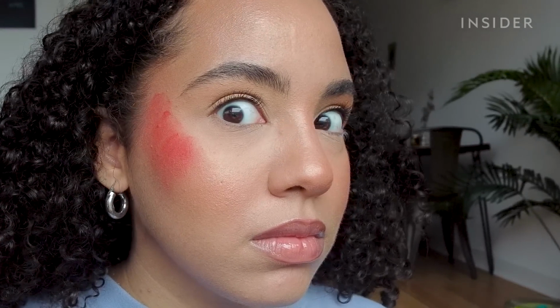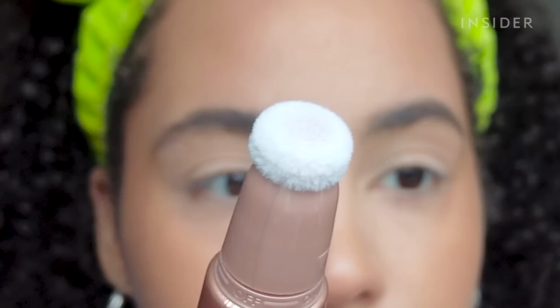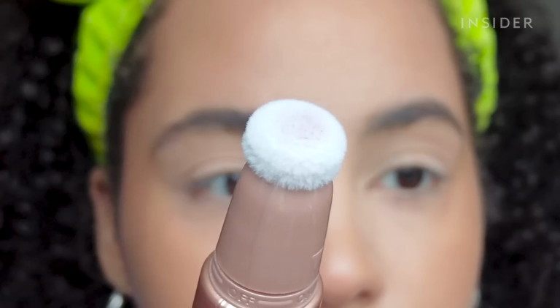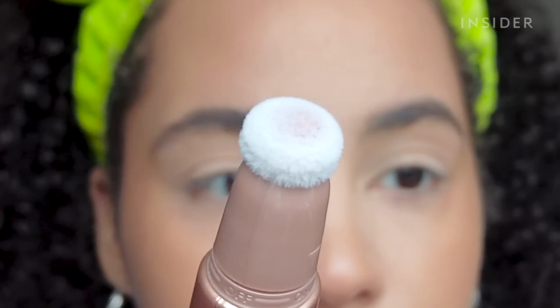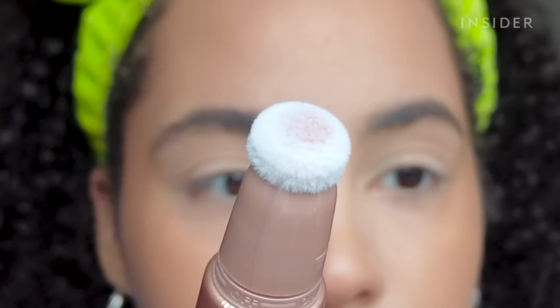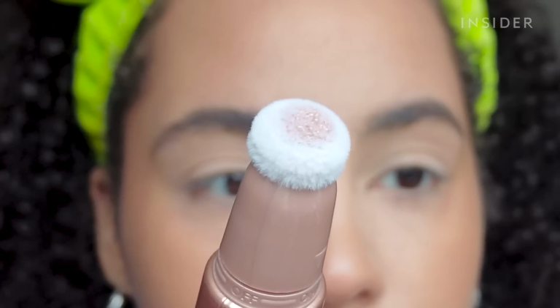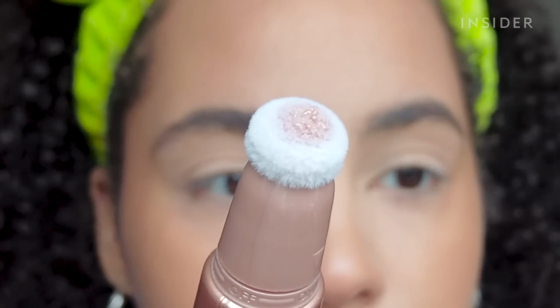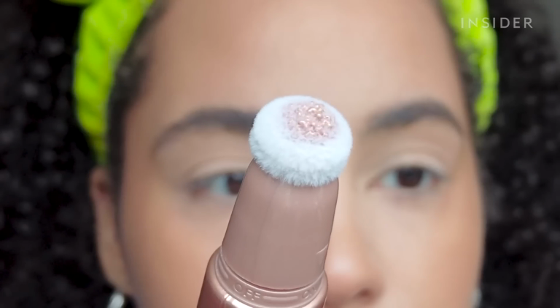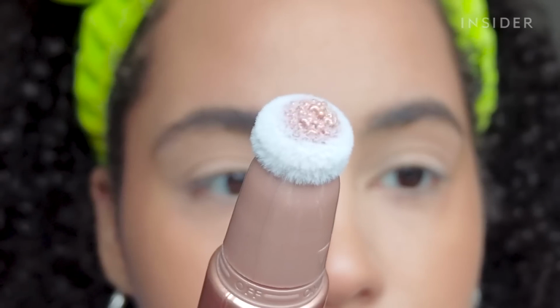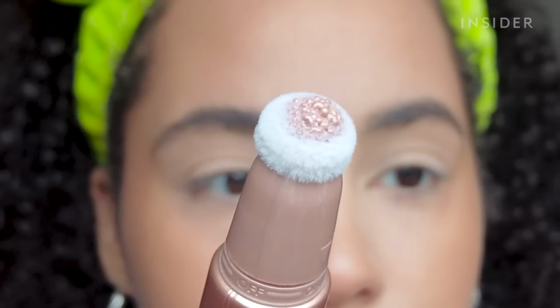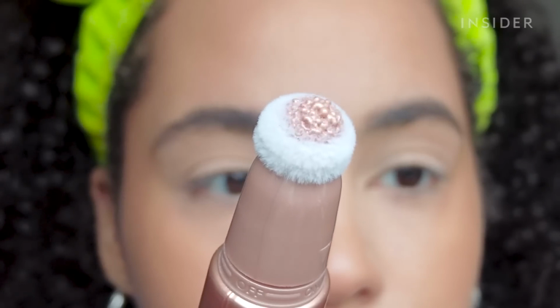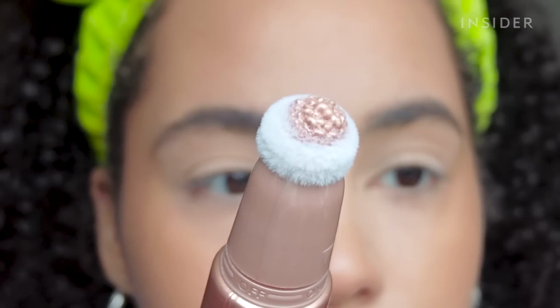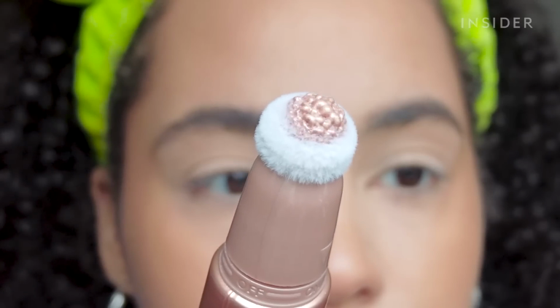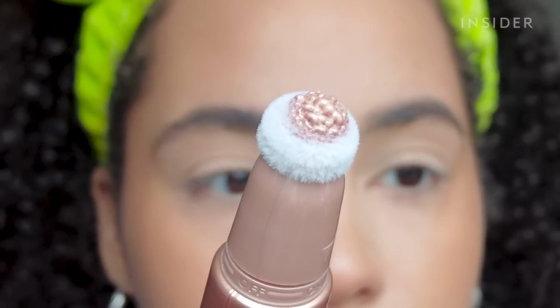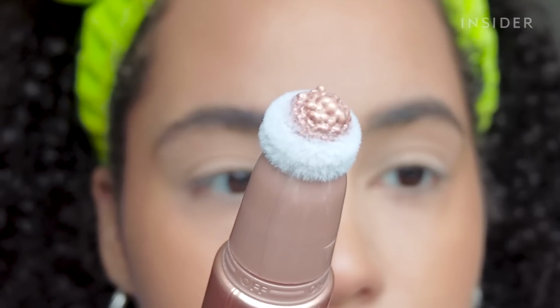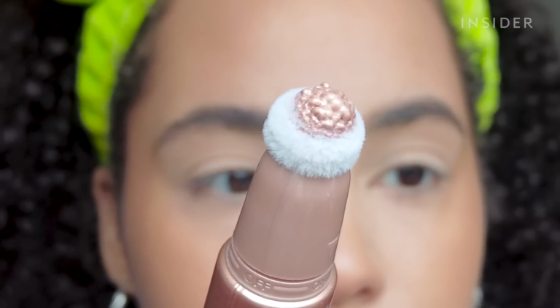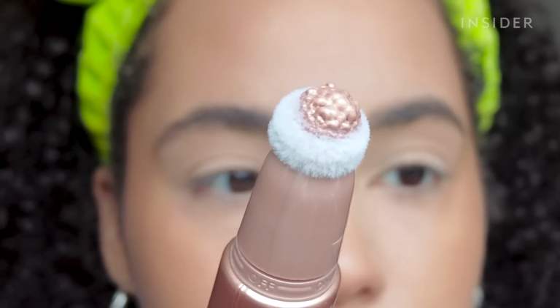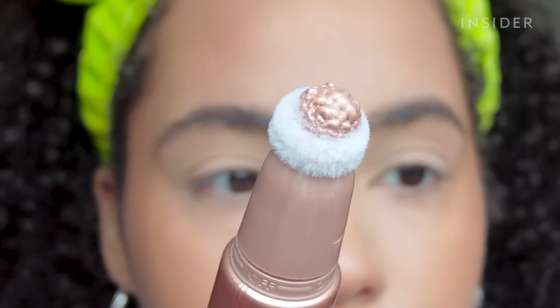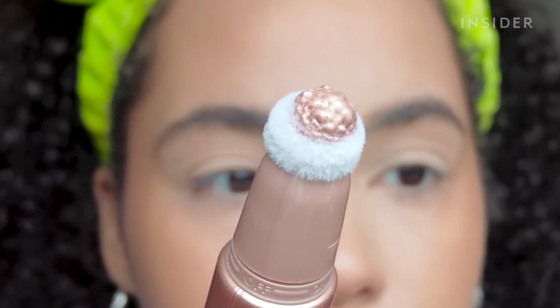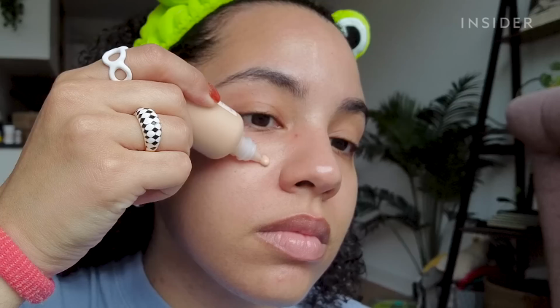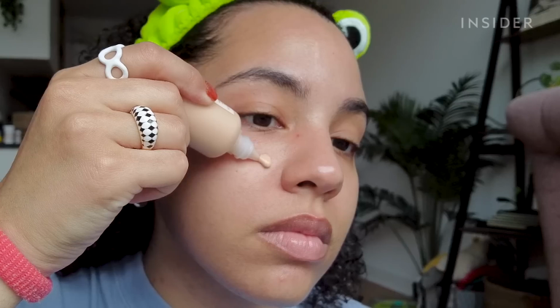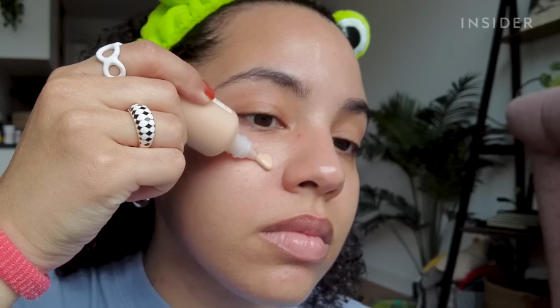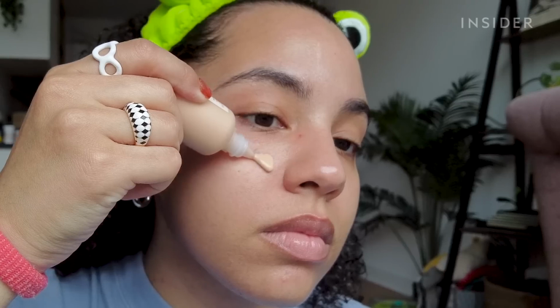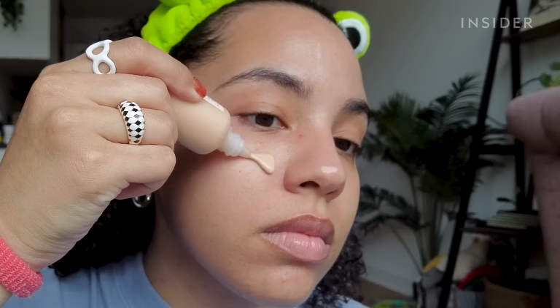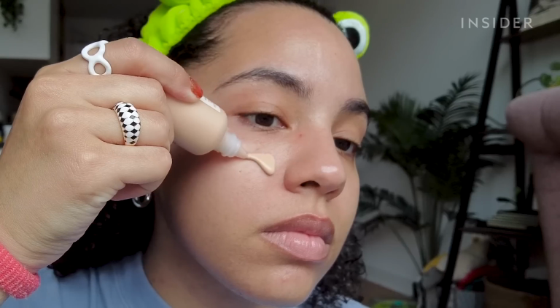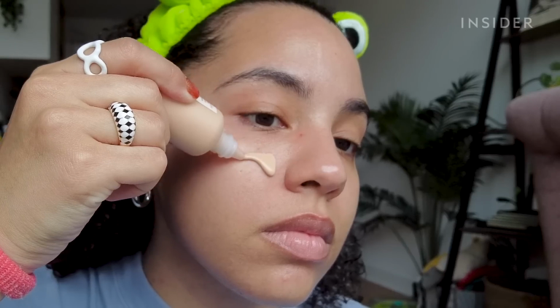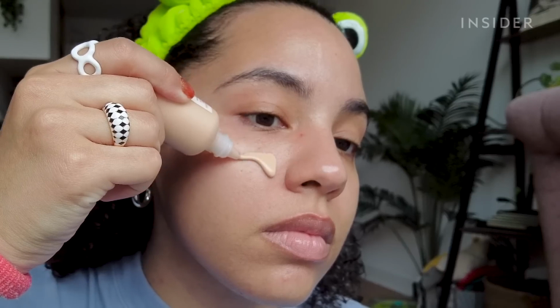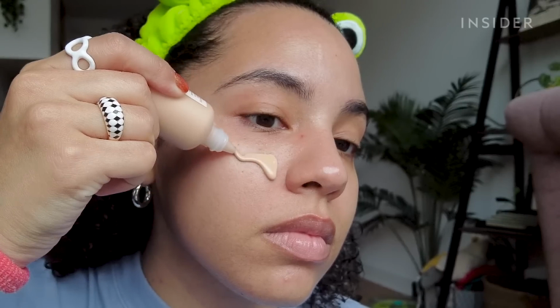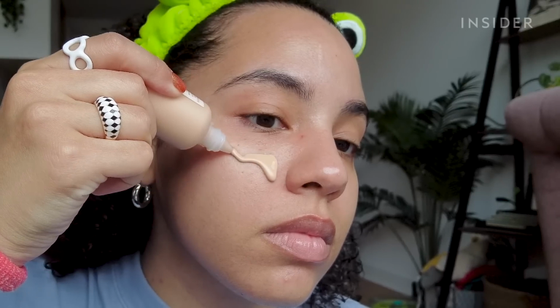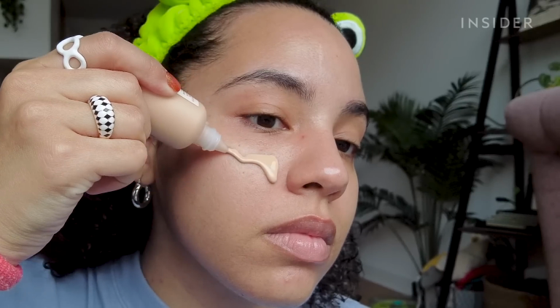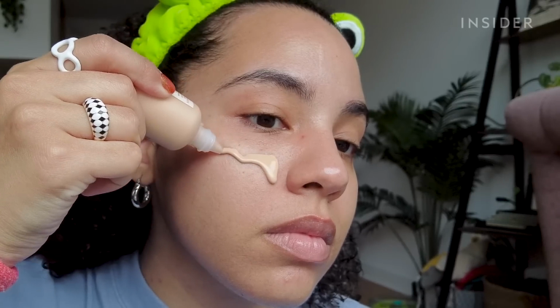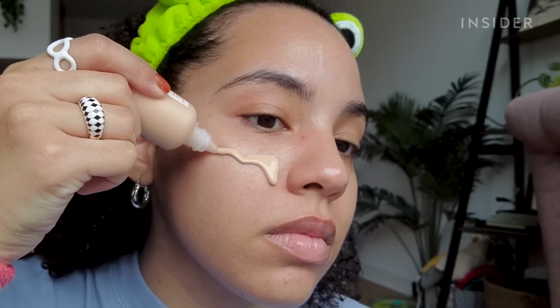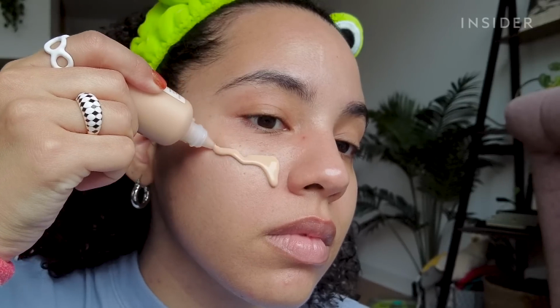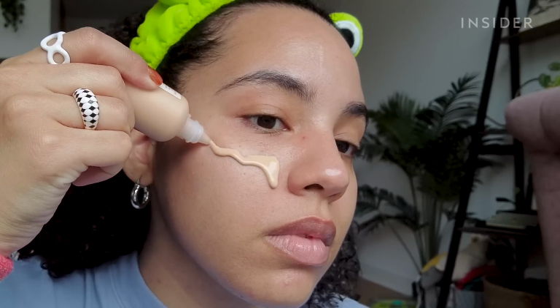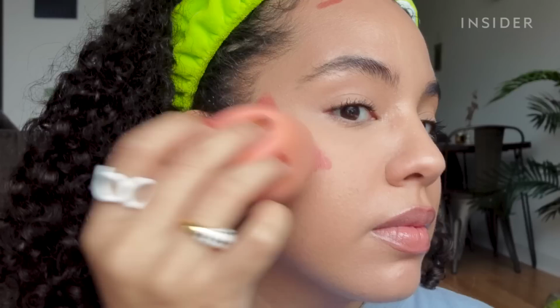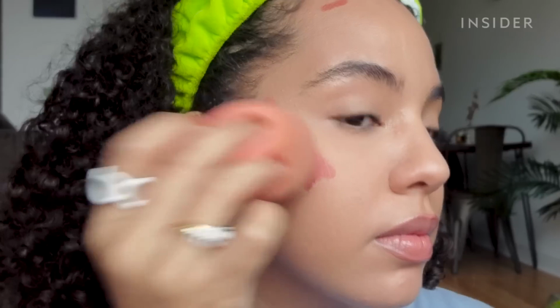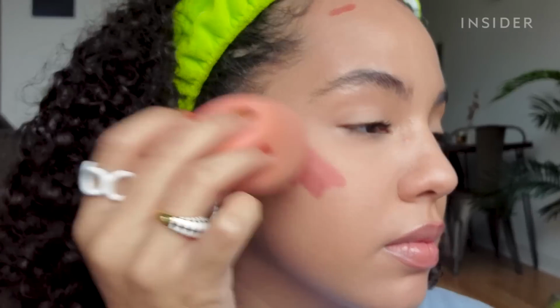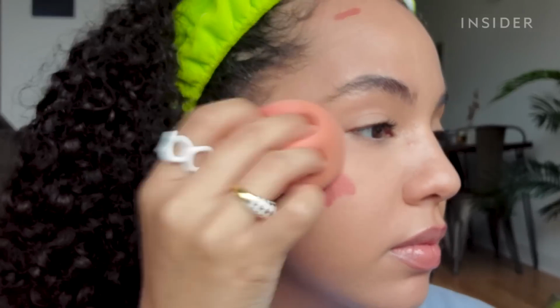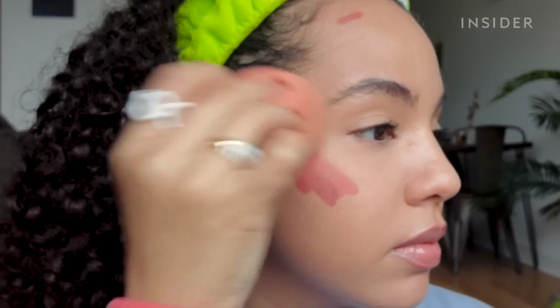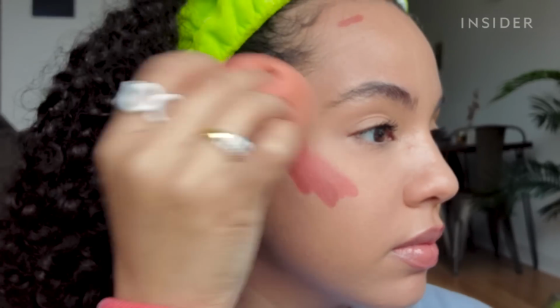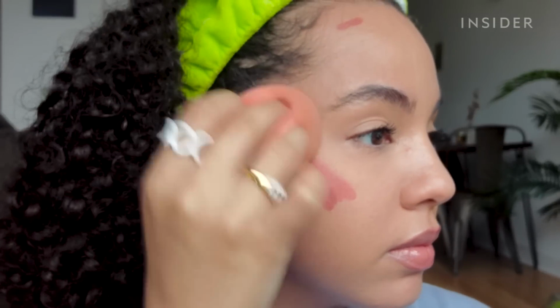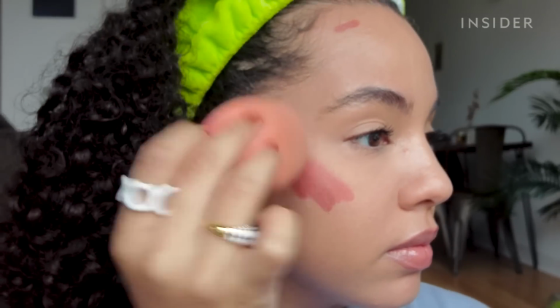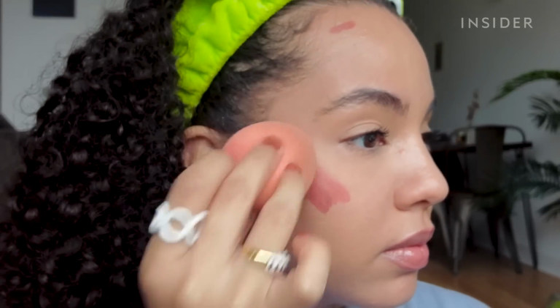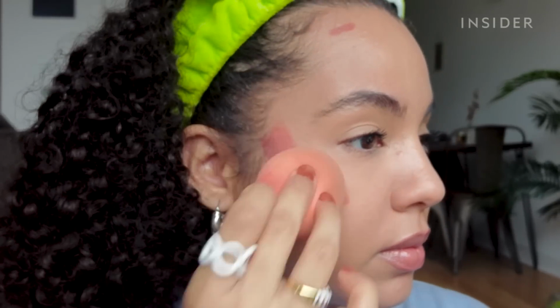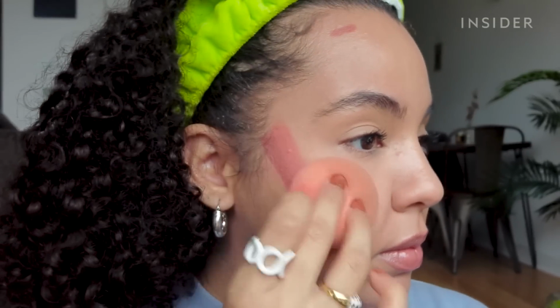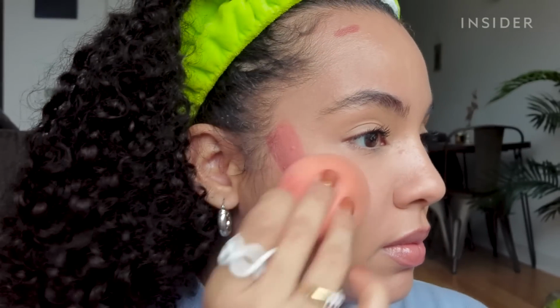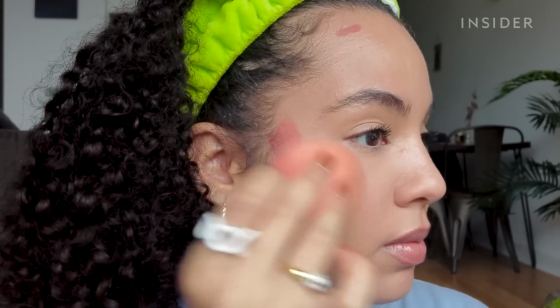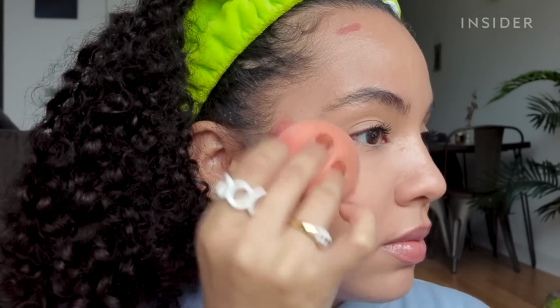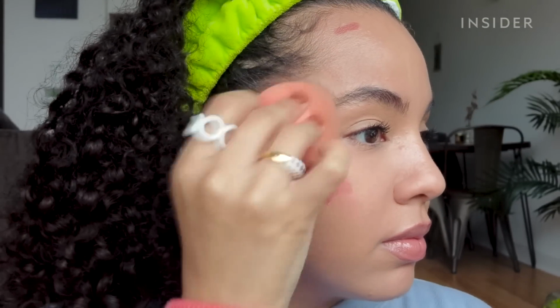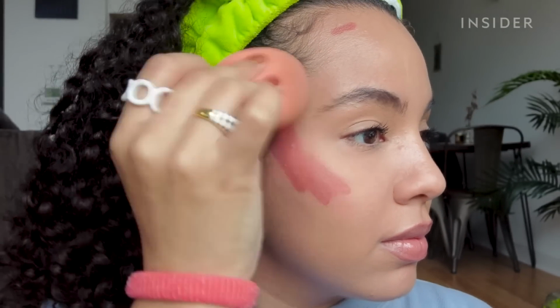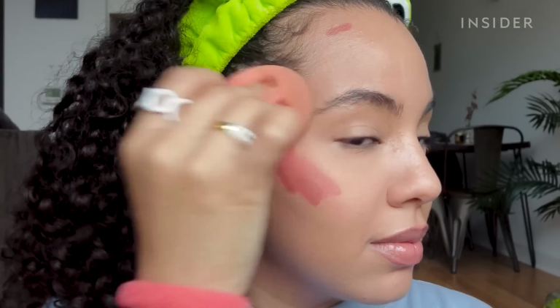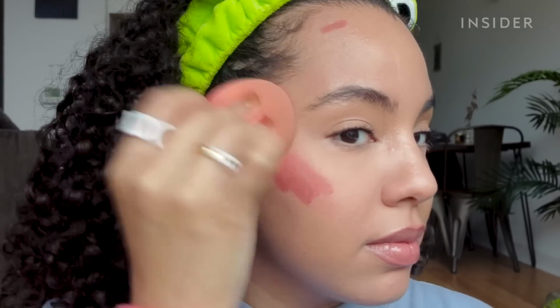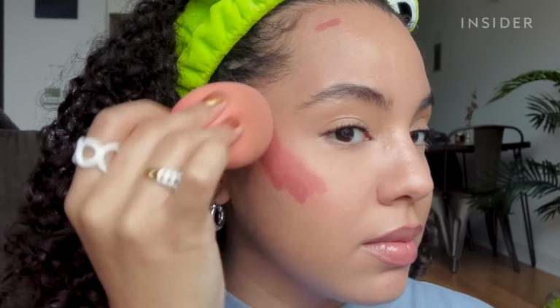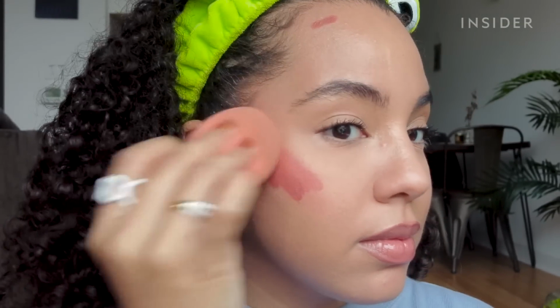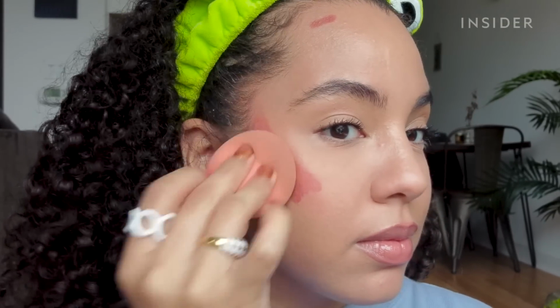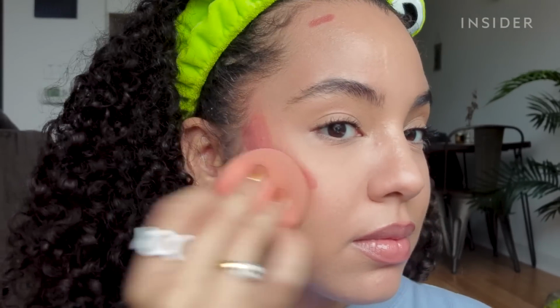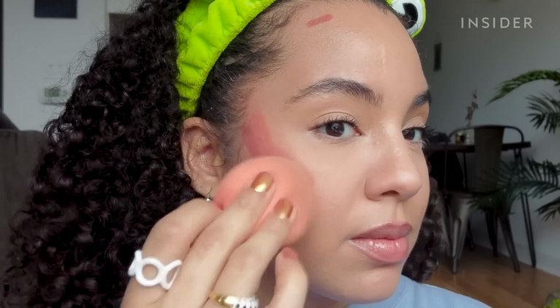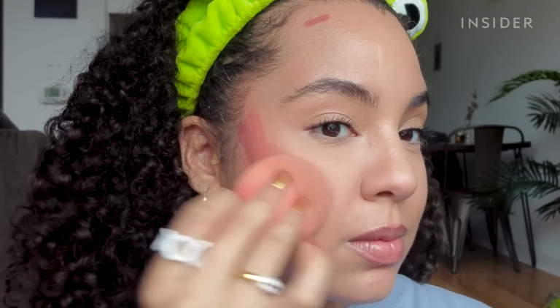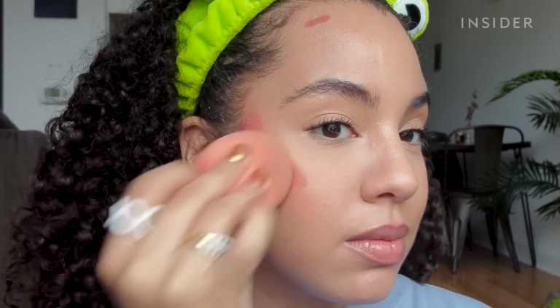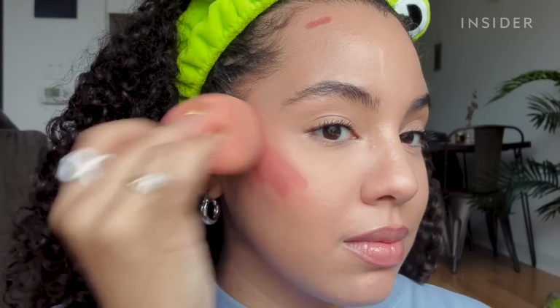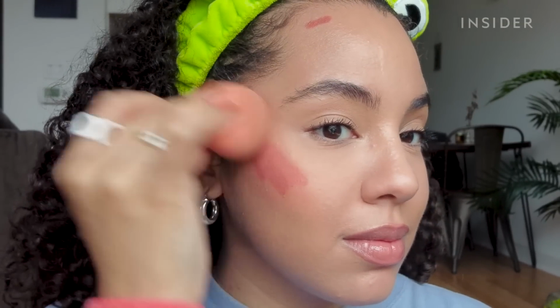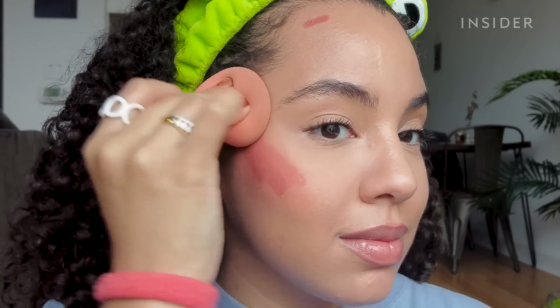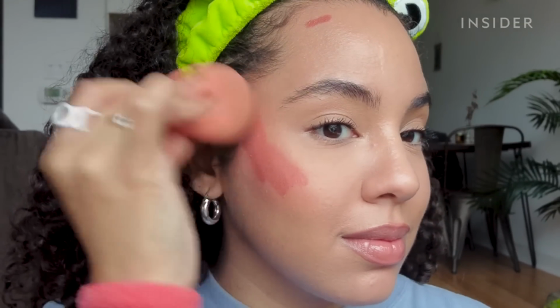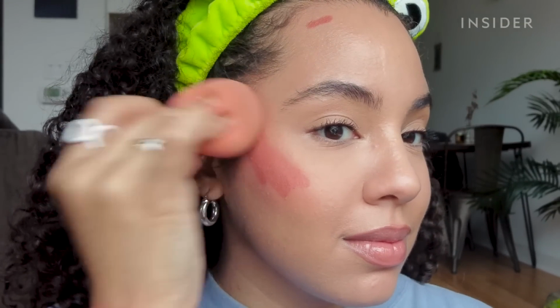There are so many new beauty releases happening all the time, so we gathered some of the most hyped products from April to test for ourselves.